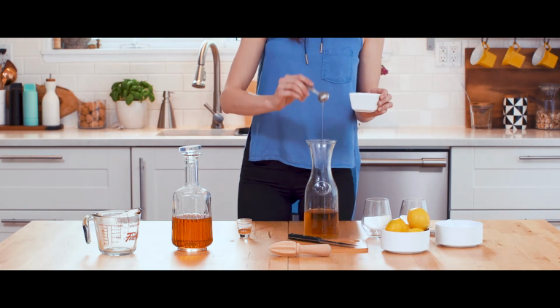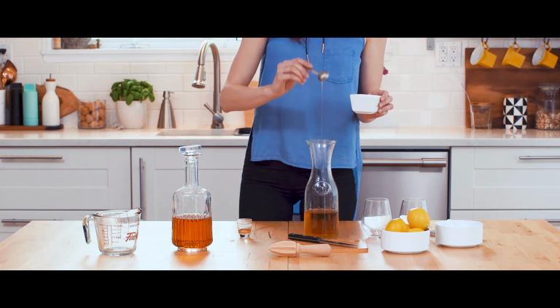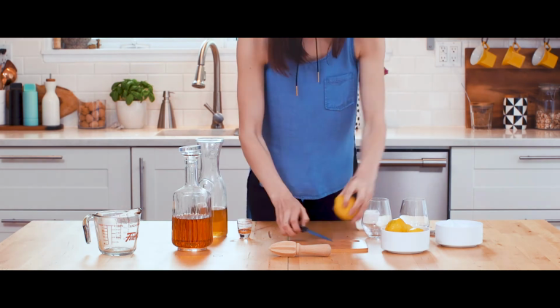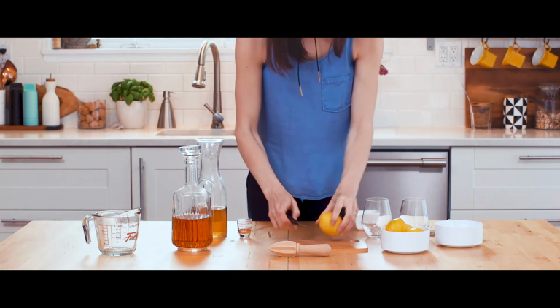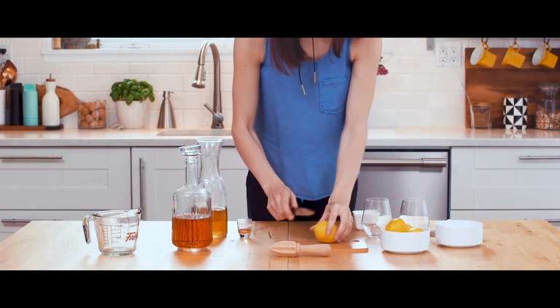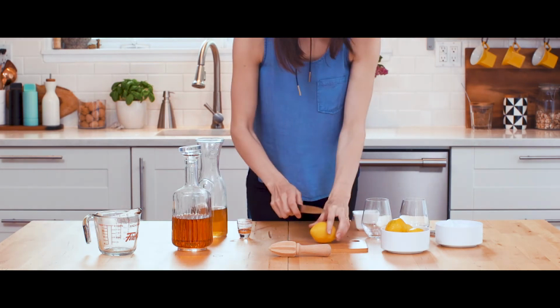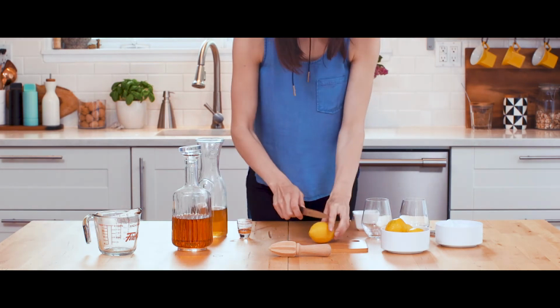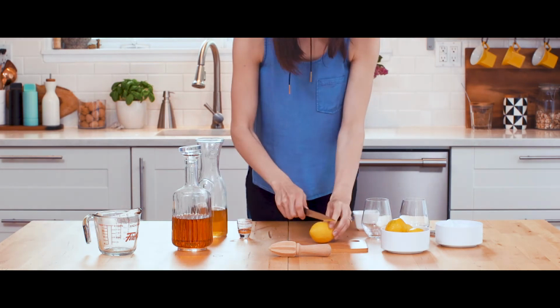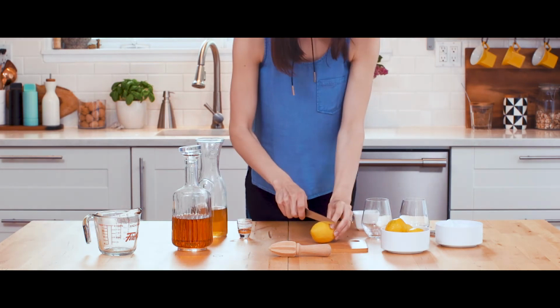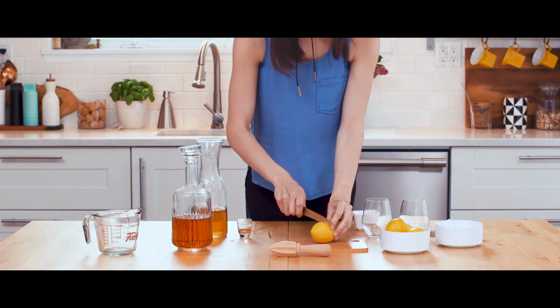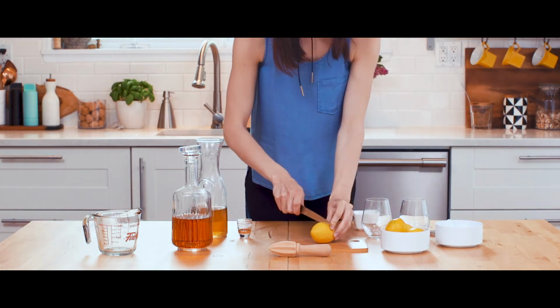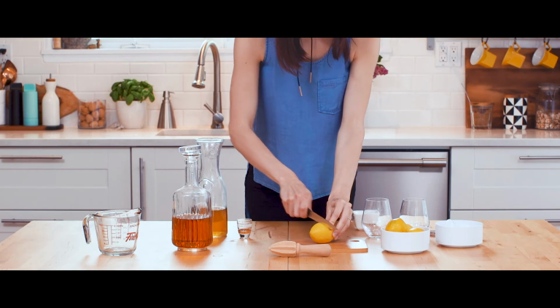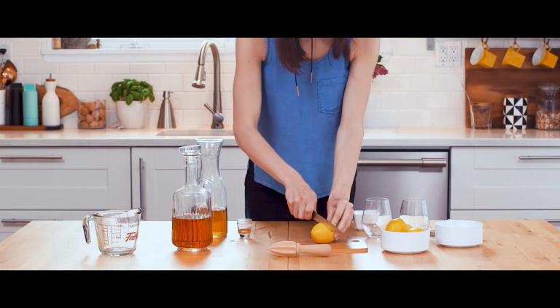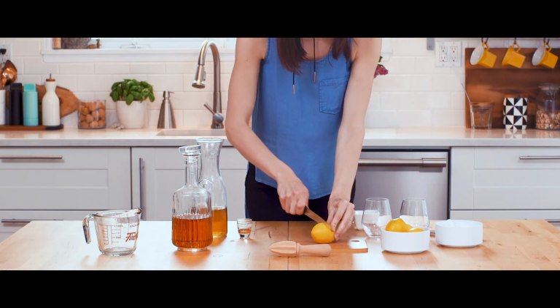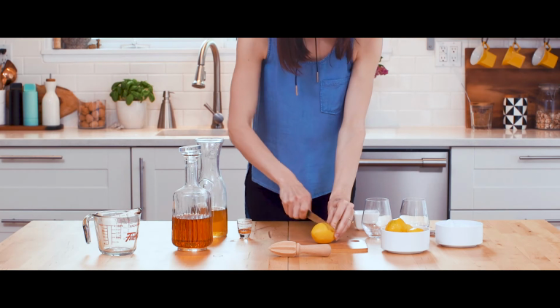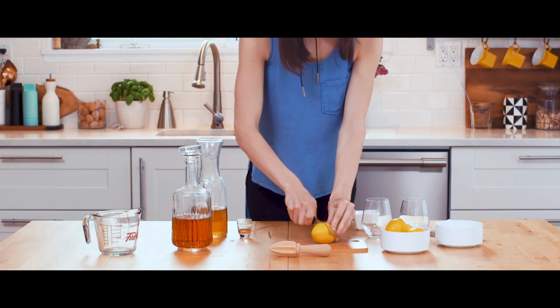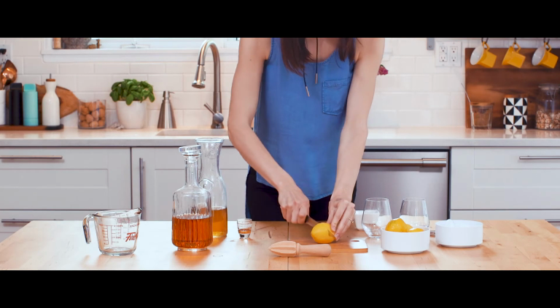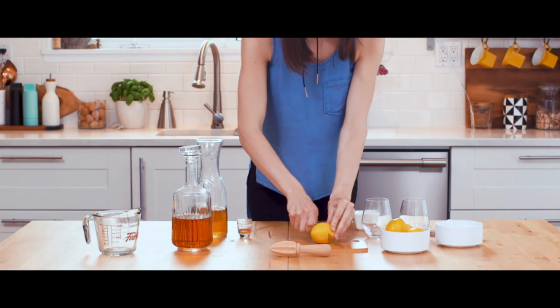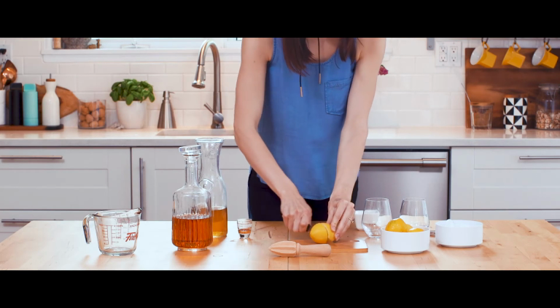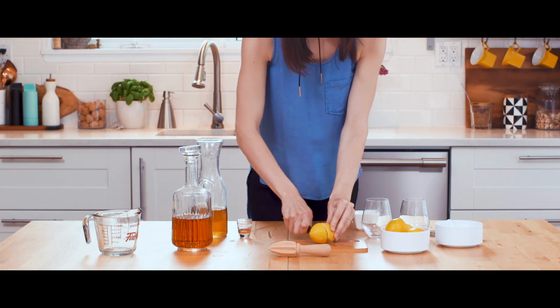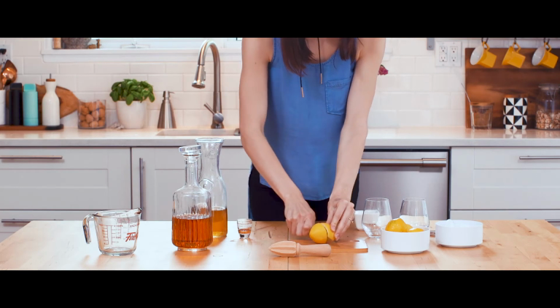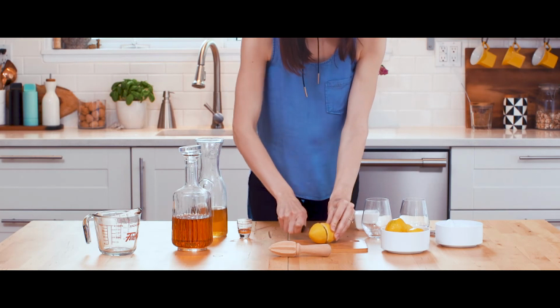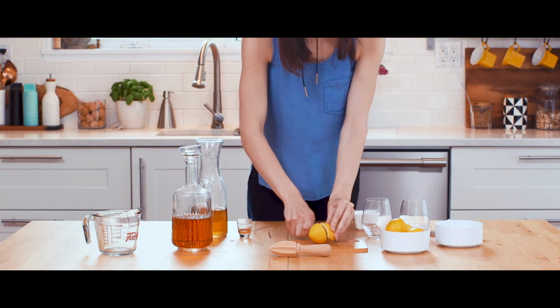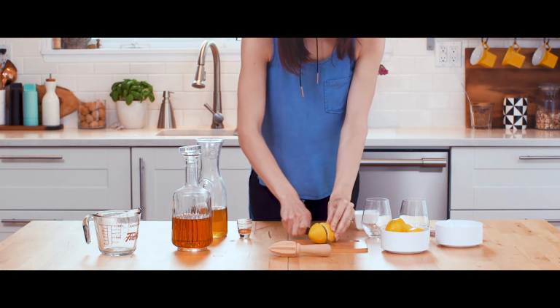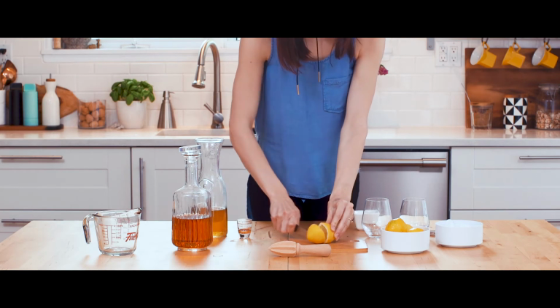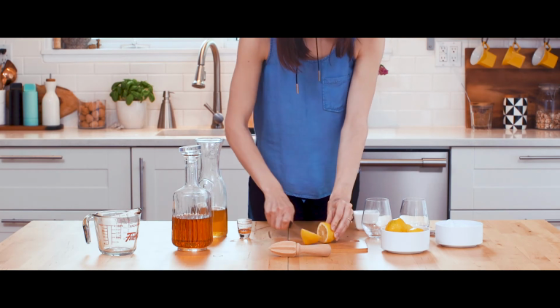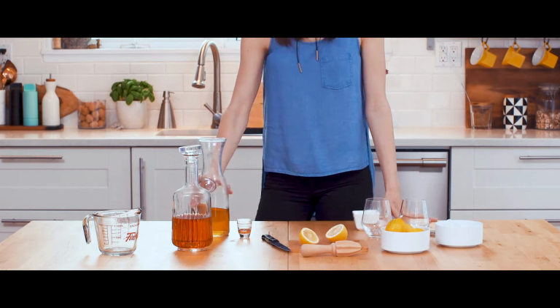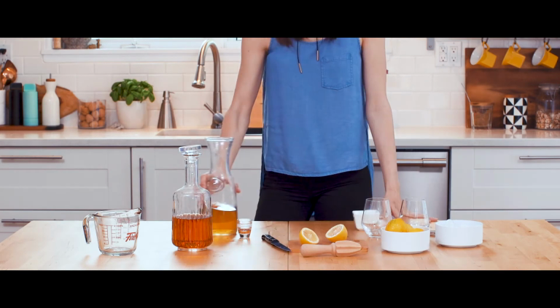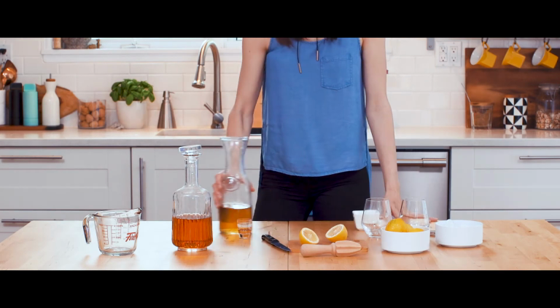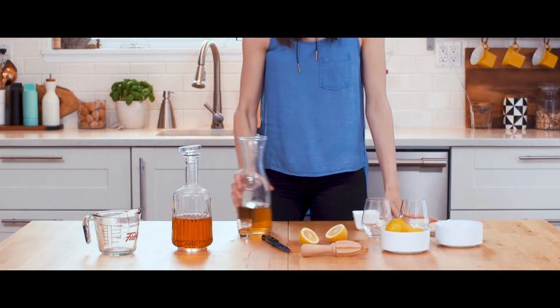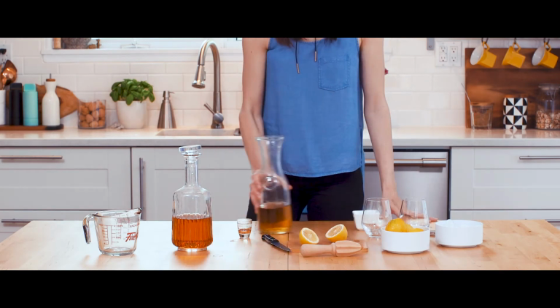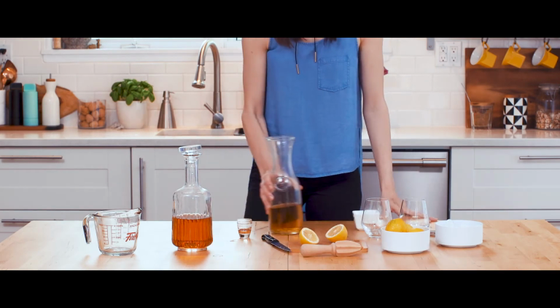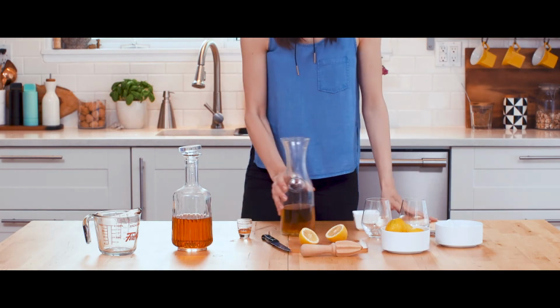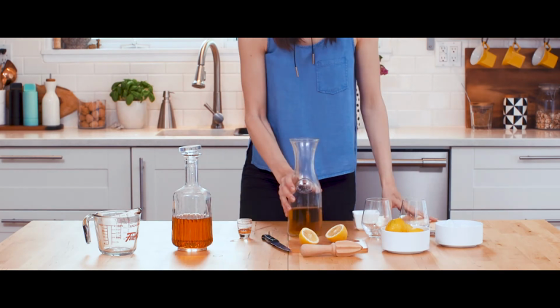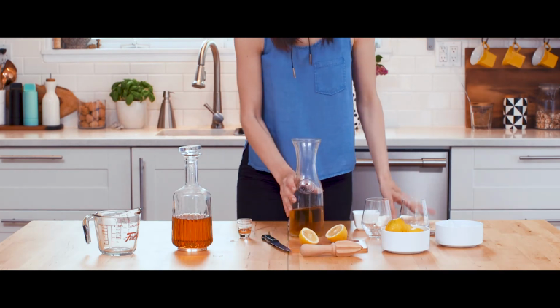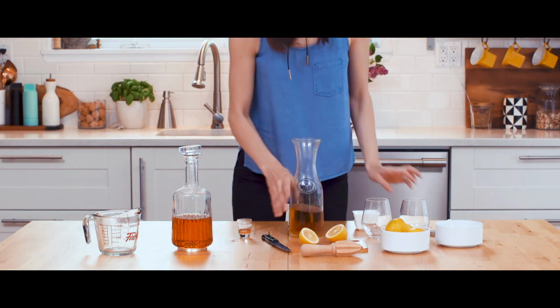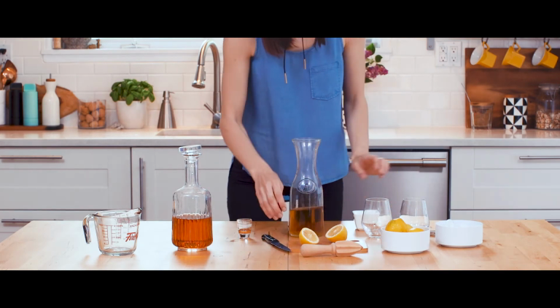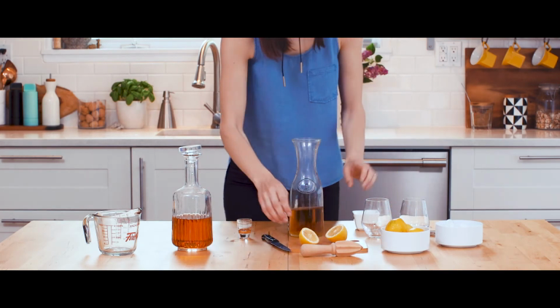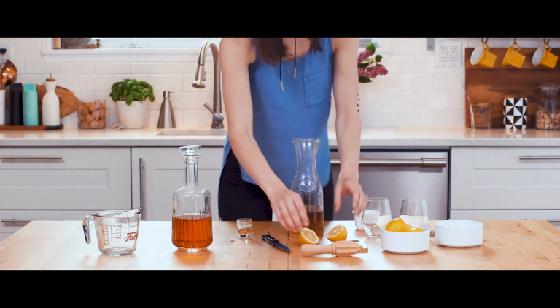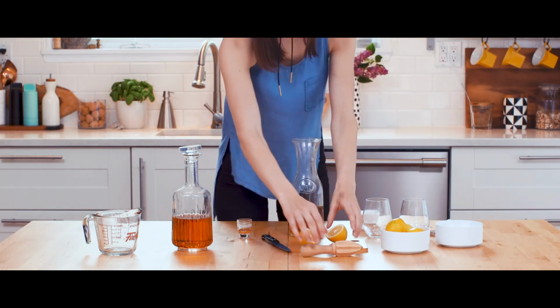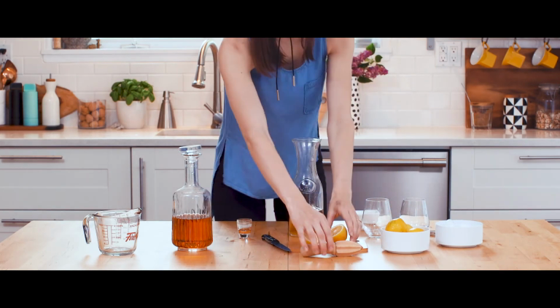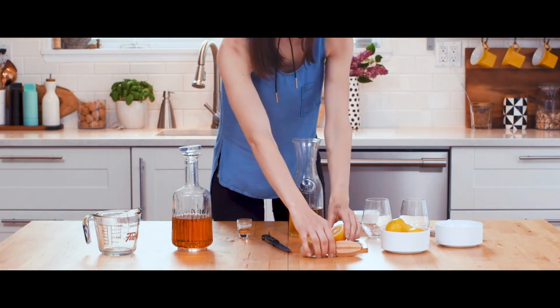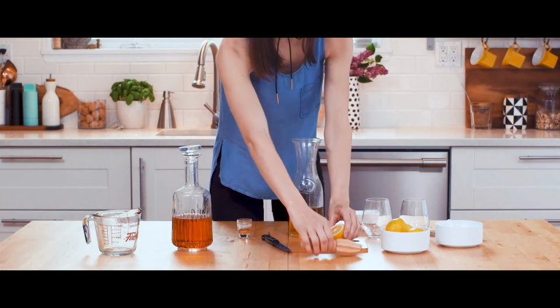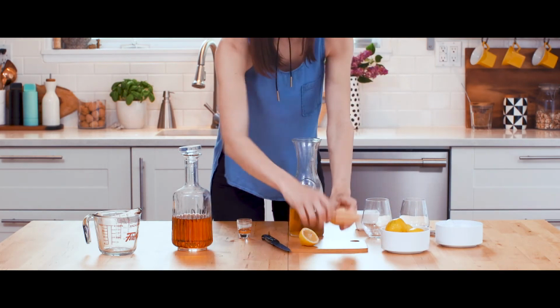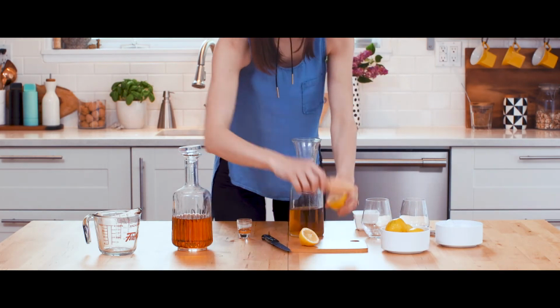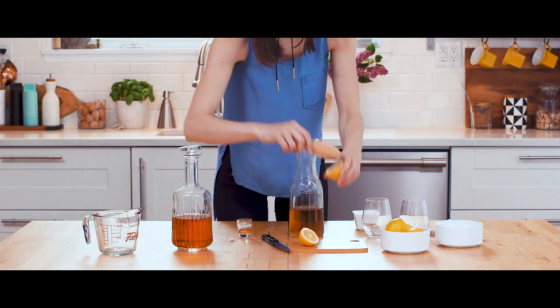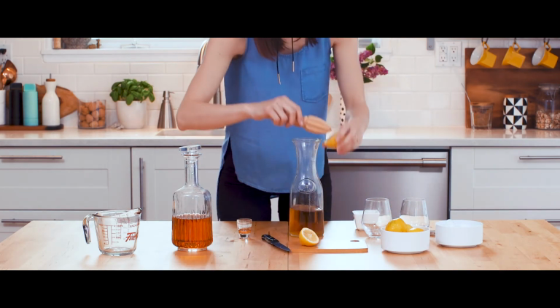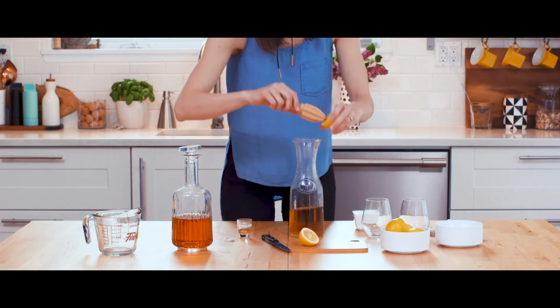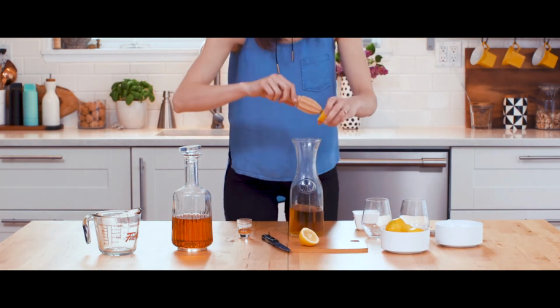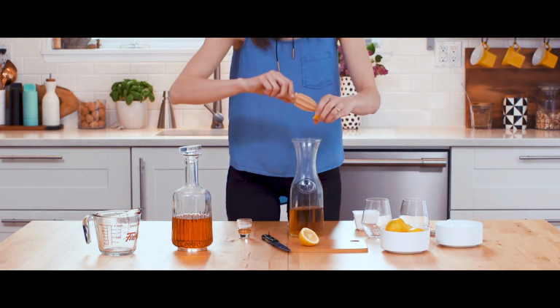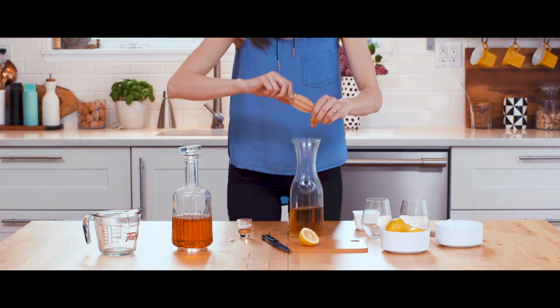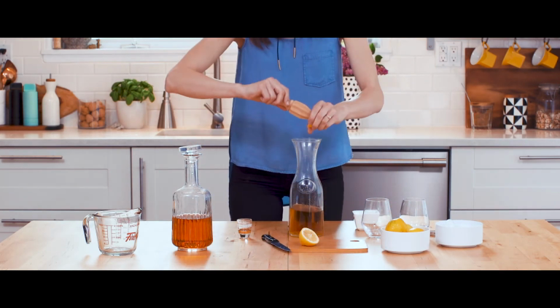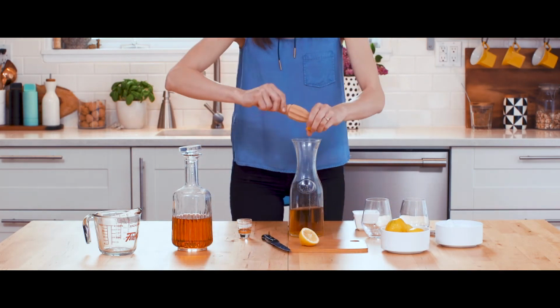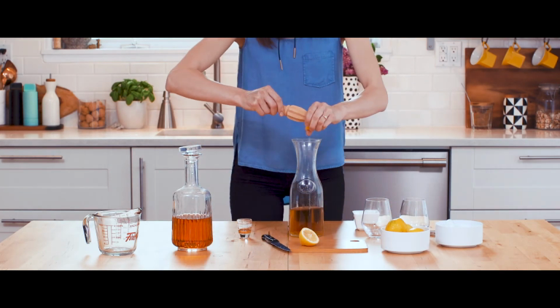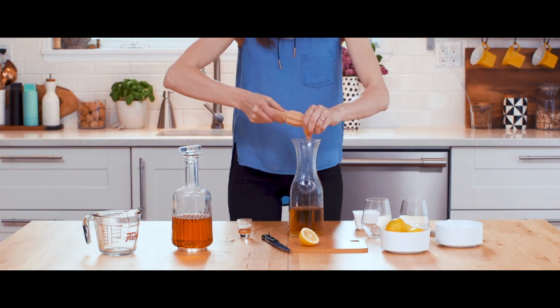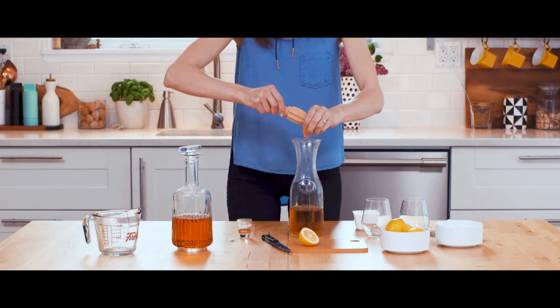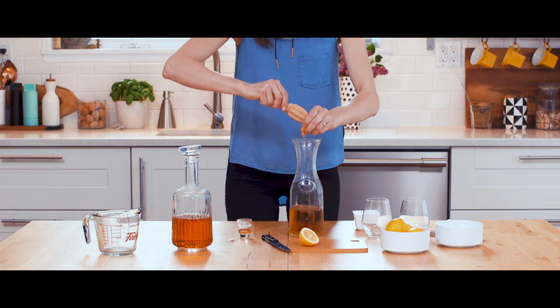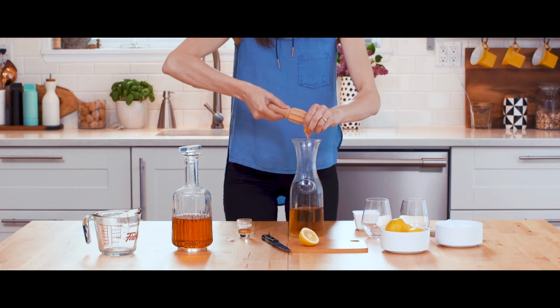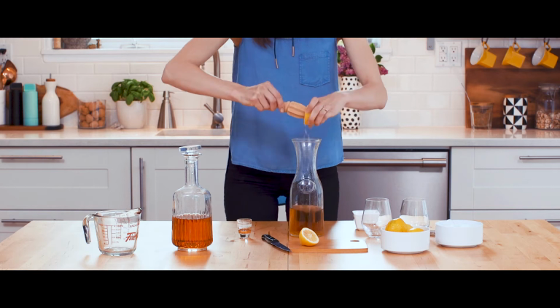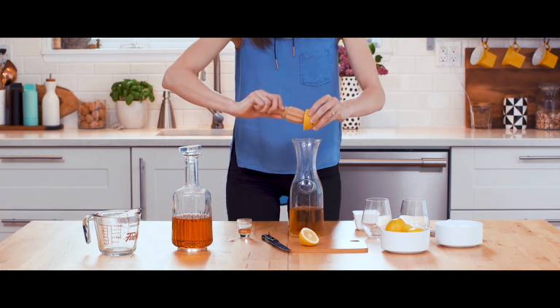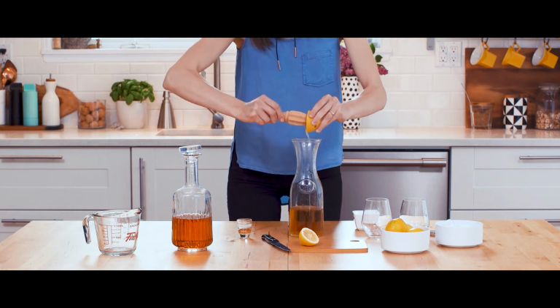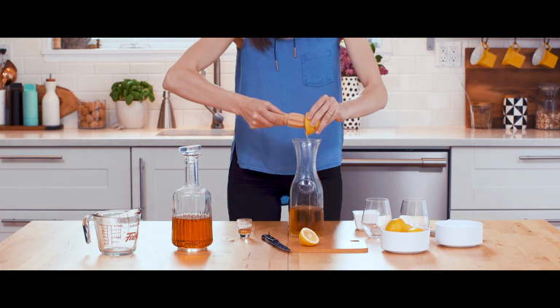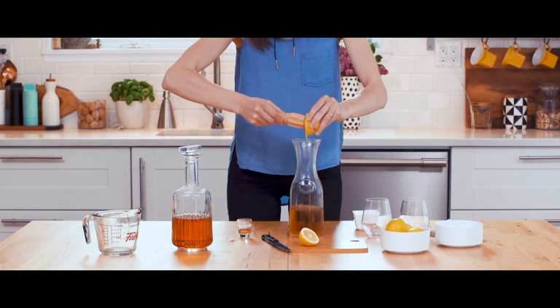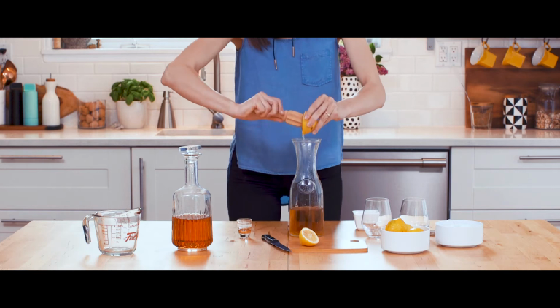Add the juice of half a lemon and any other add-ins that your heart desires — orange liqueur, a little soda water, or even edible flowers.